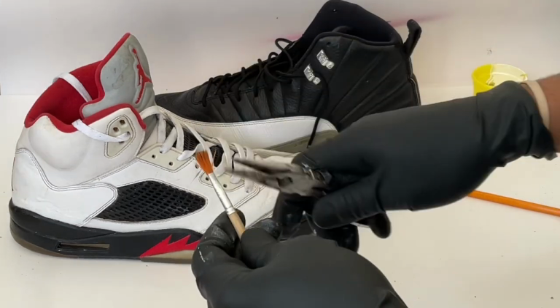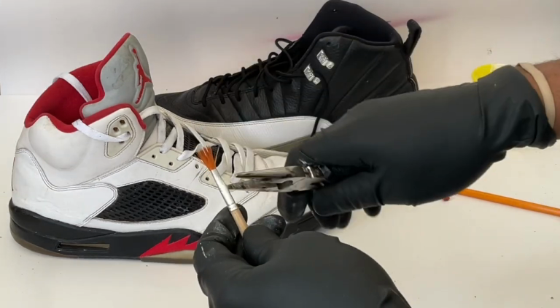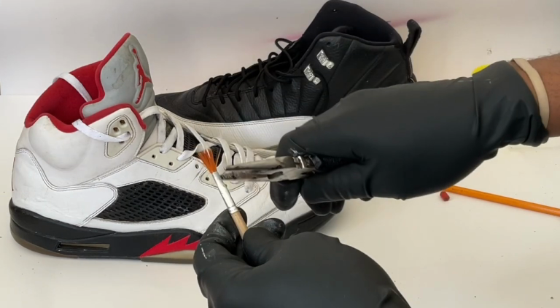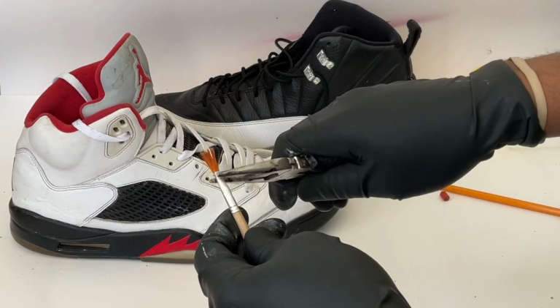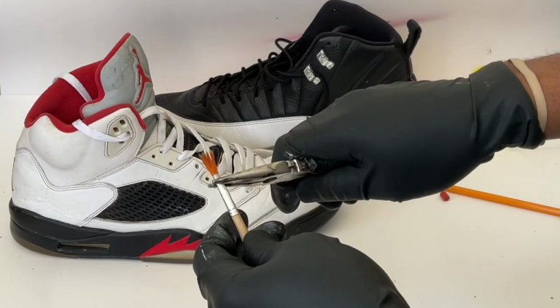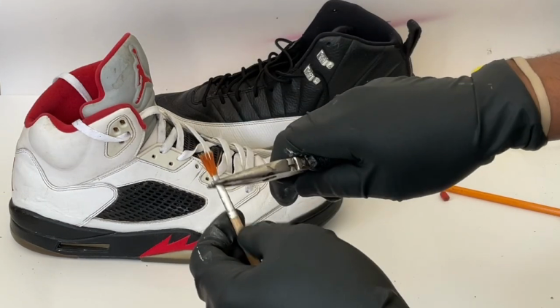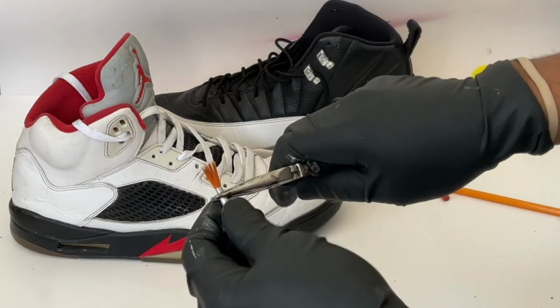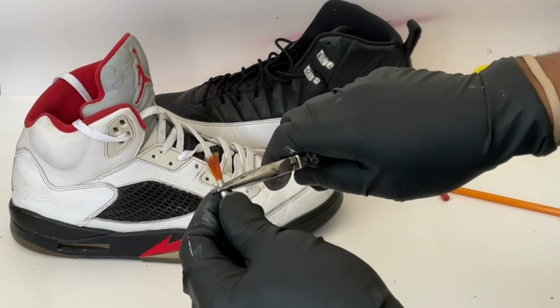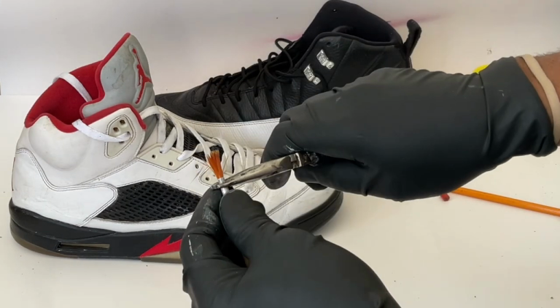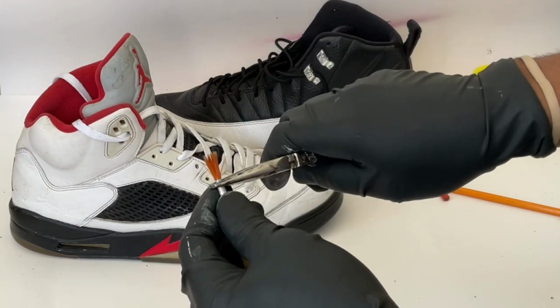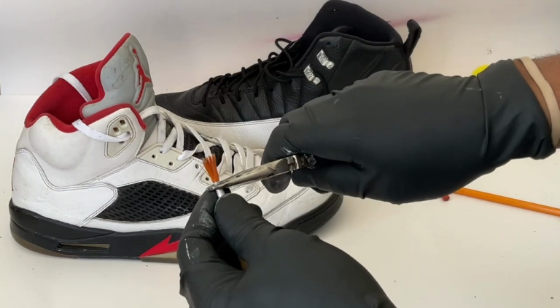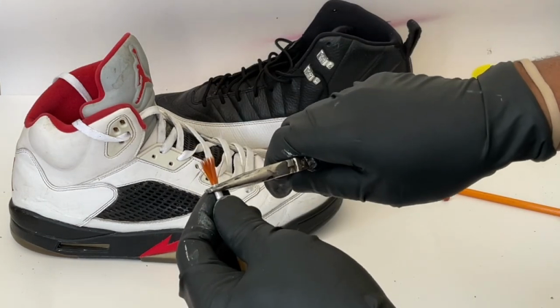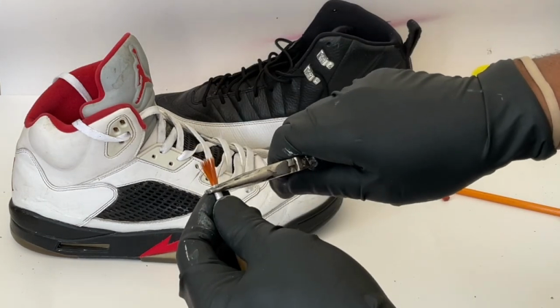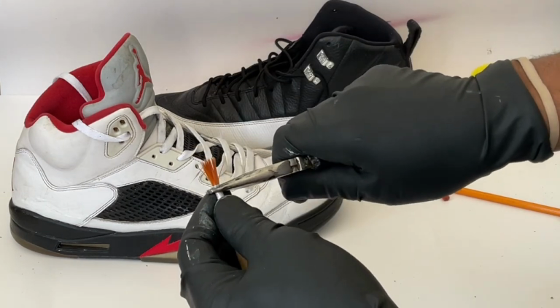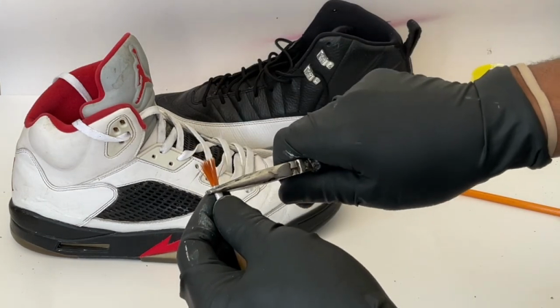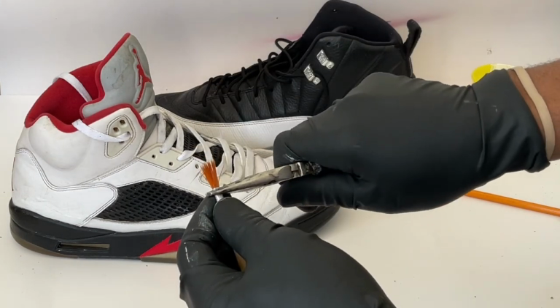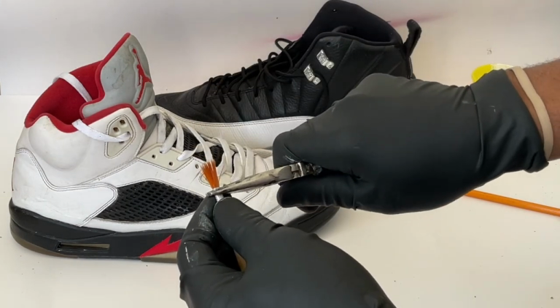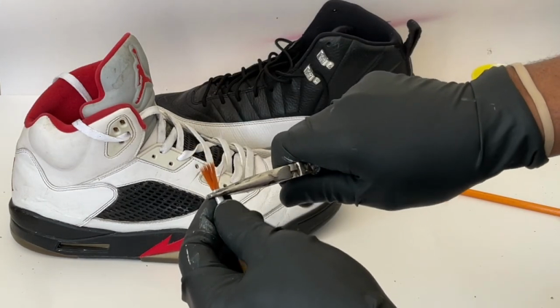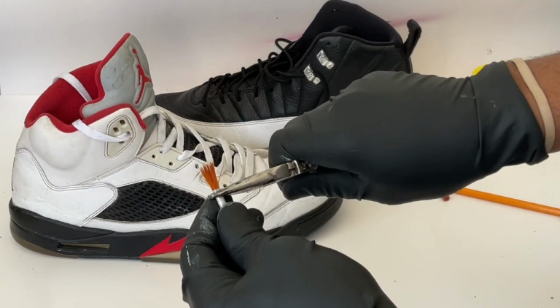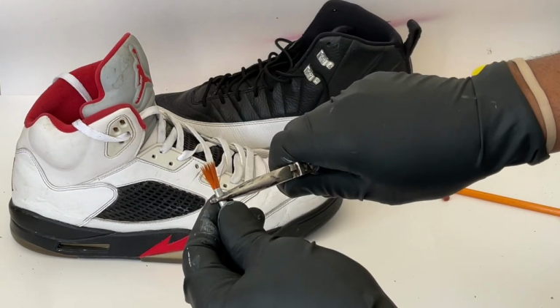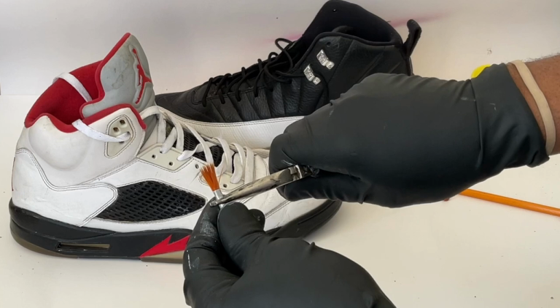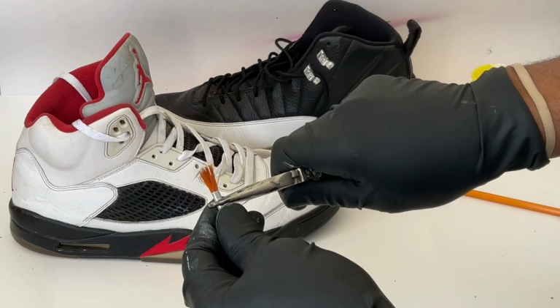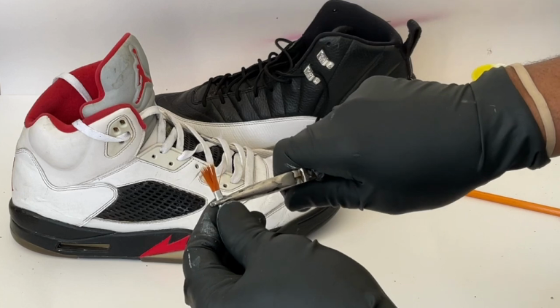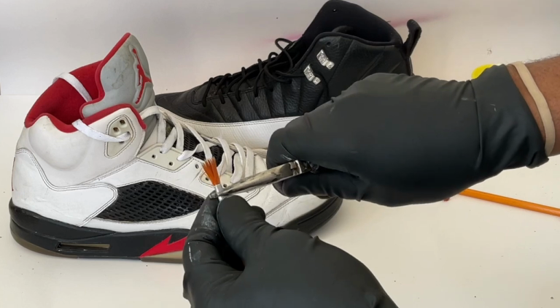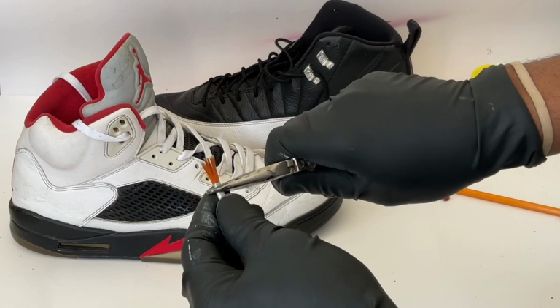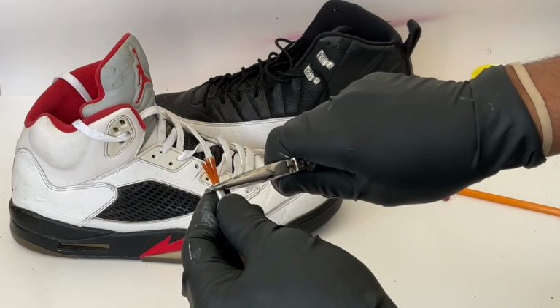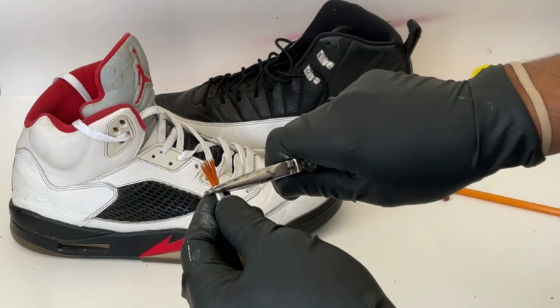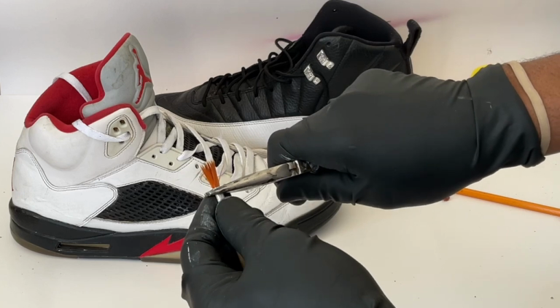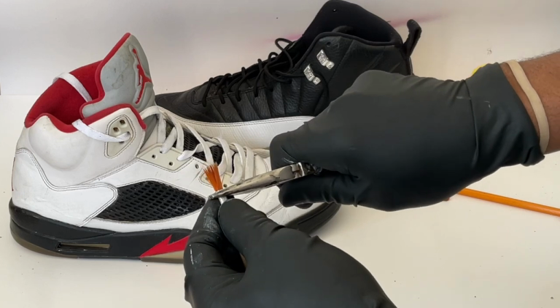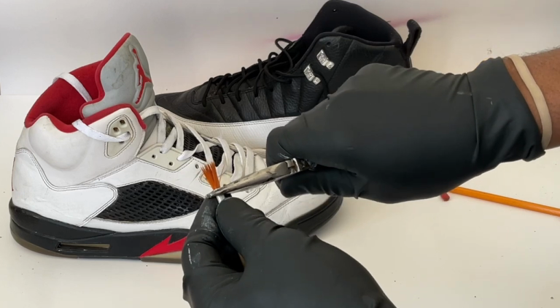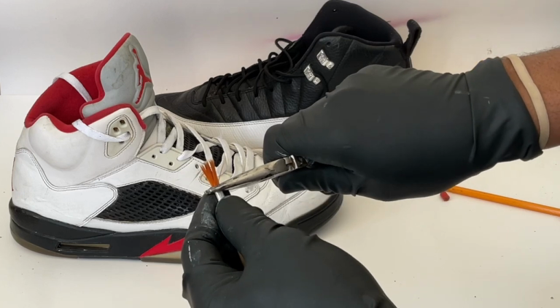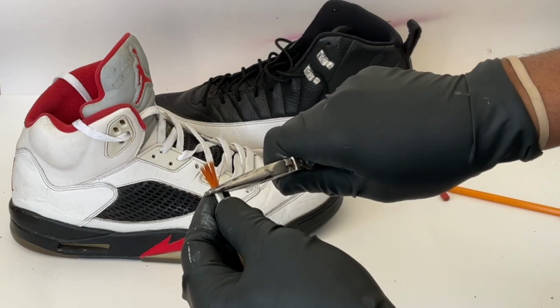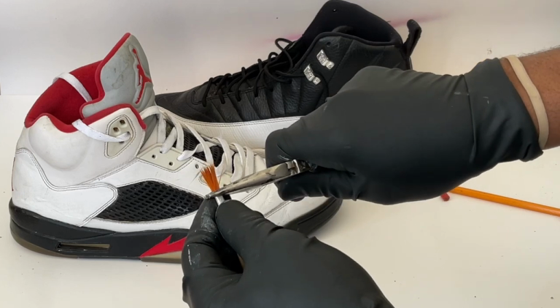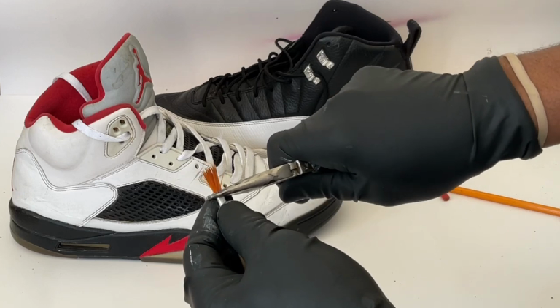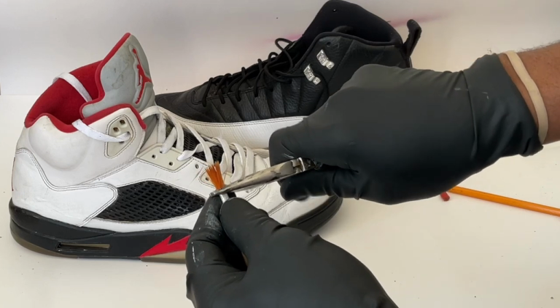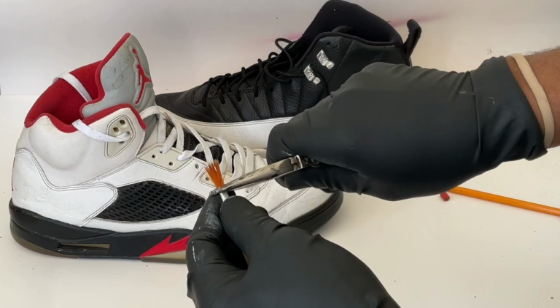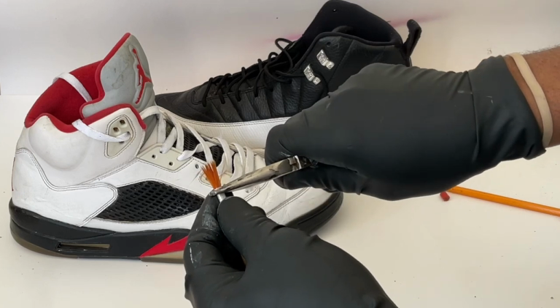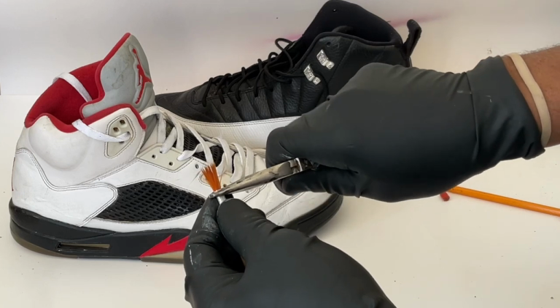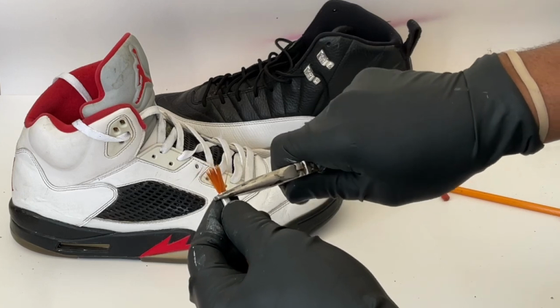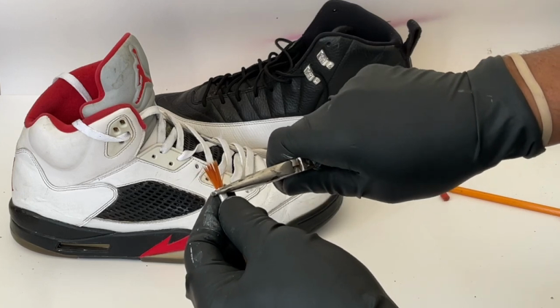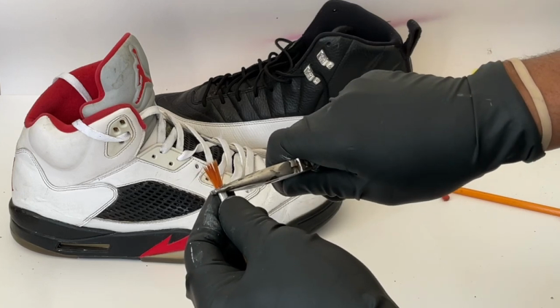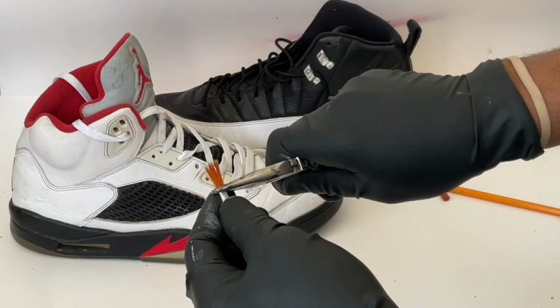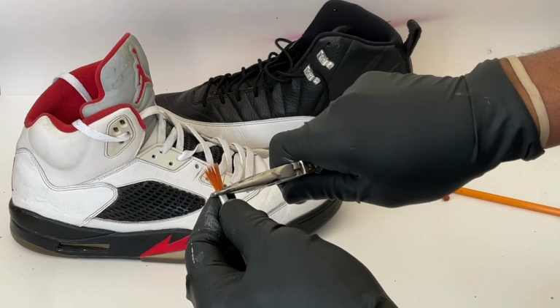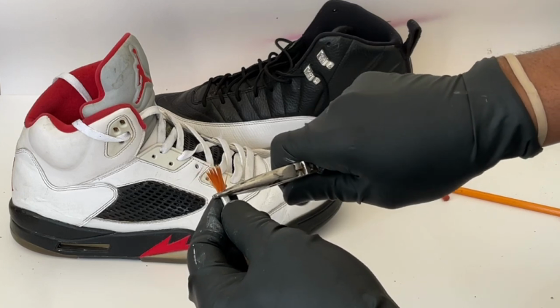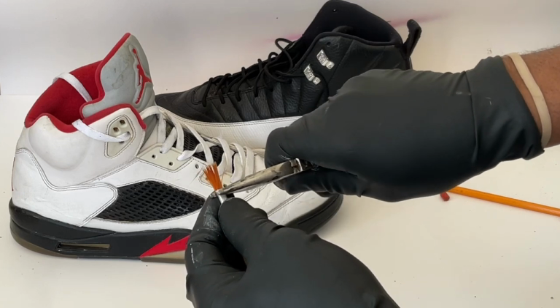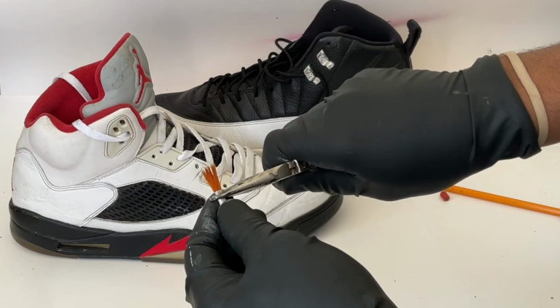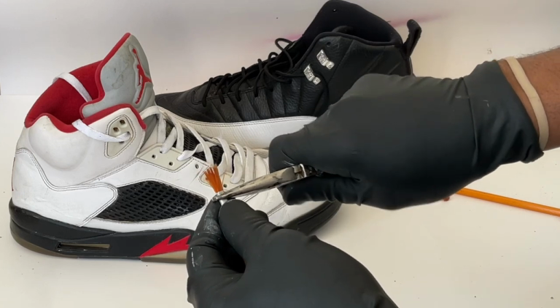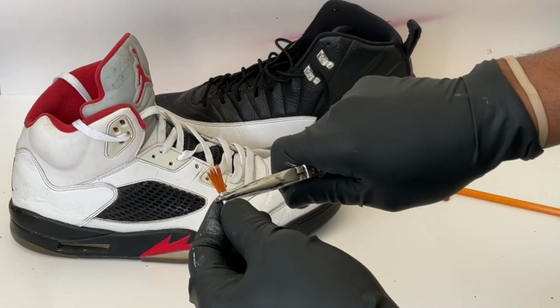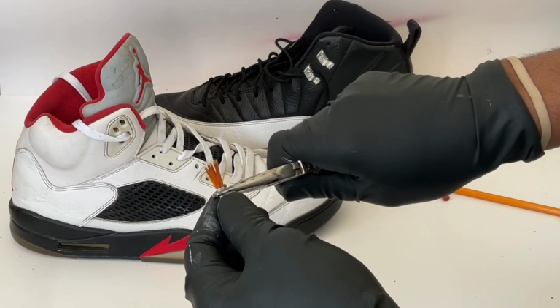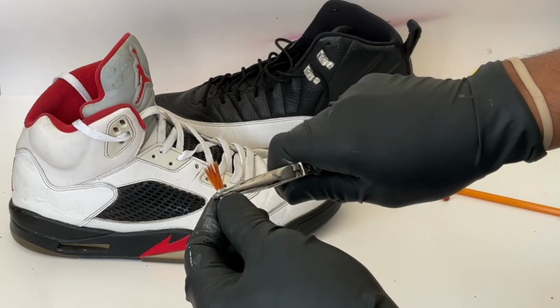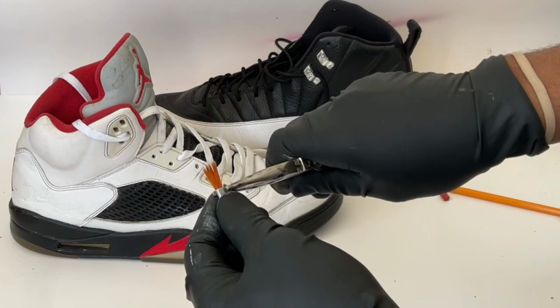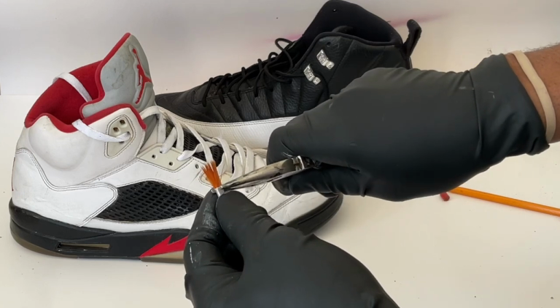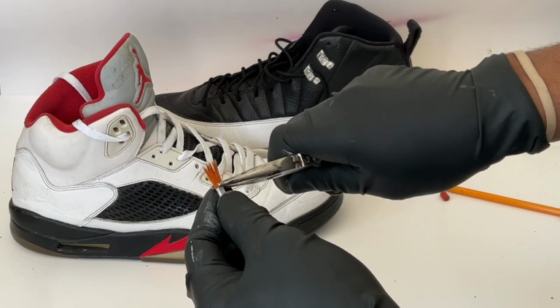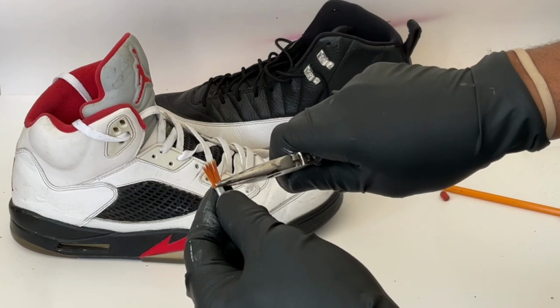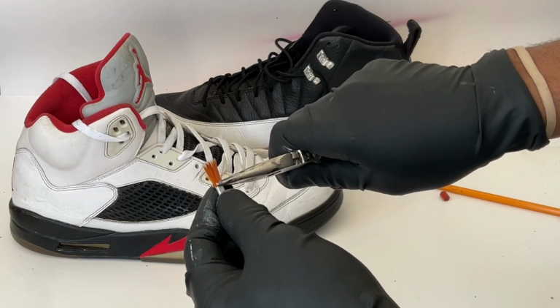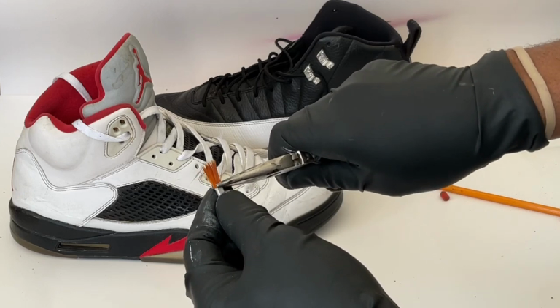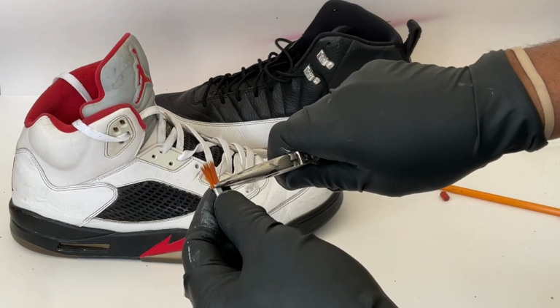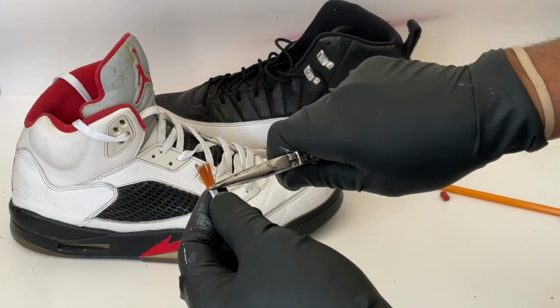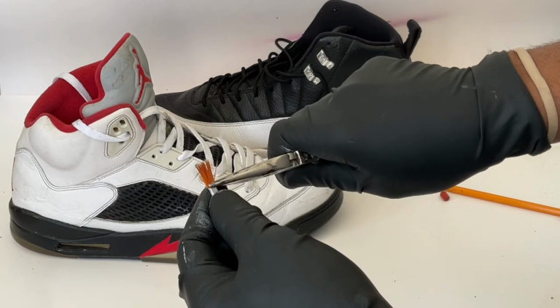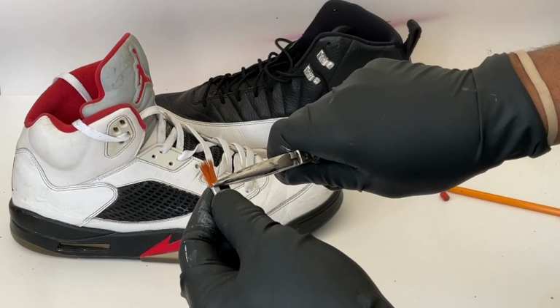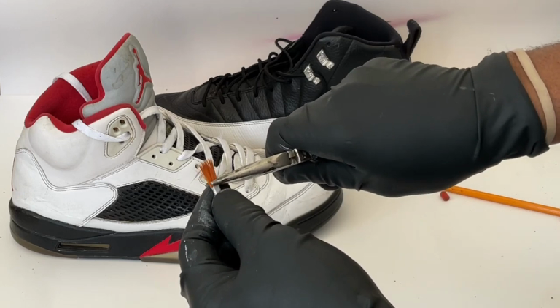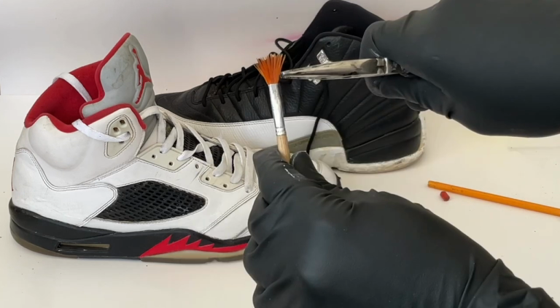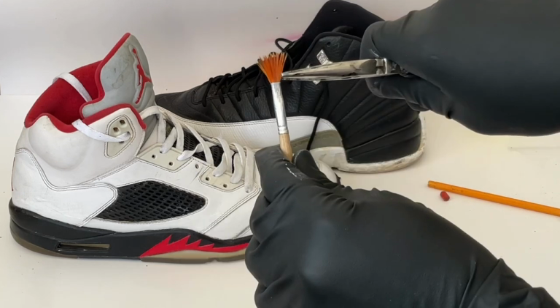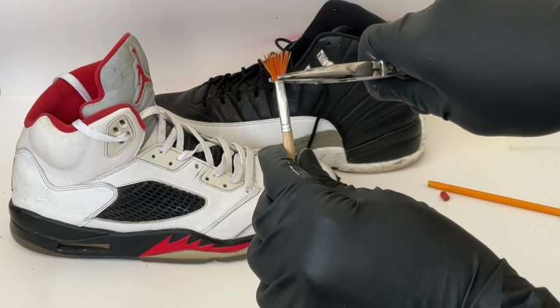Next, you're going to use the pliers to start crimping the metal on the brush to force the hairs into a fan shape.